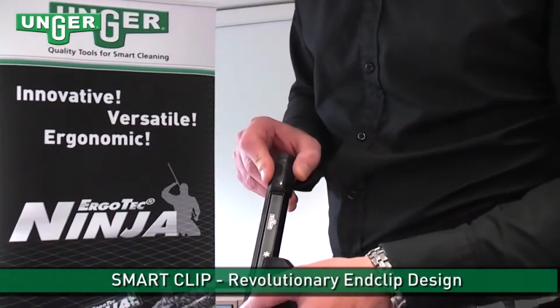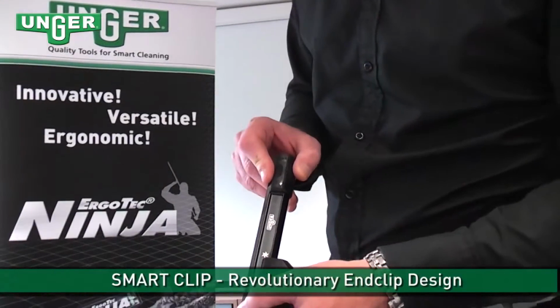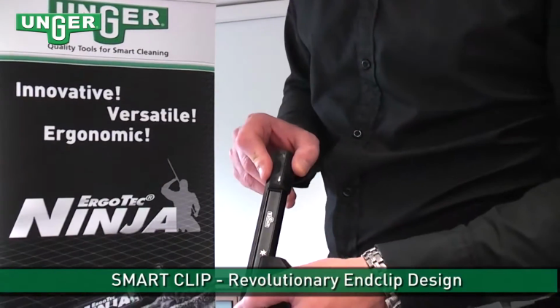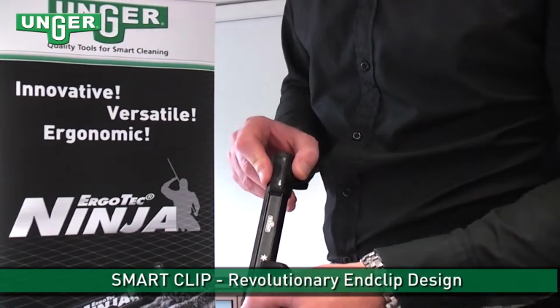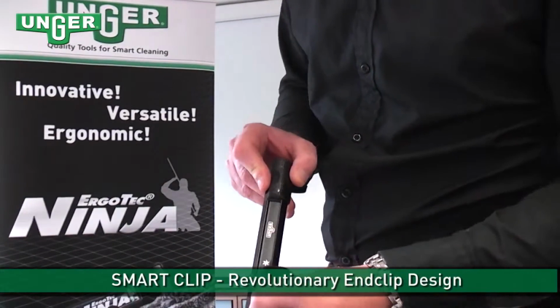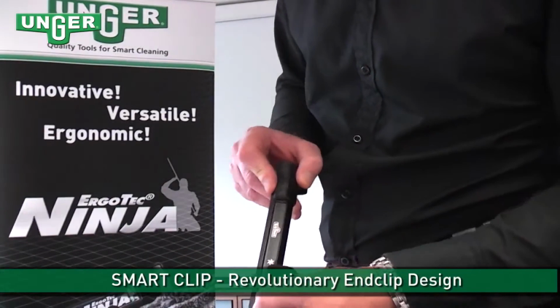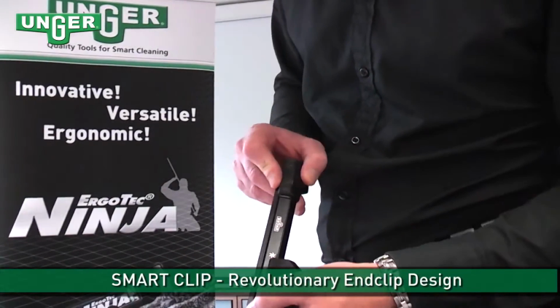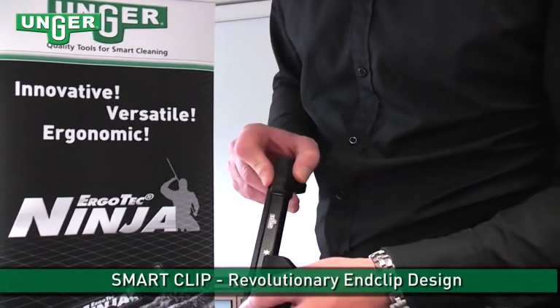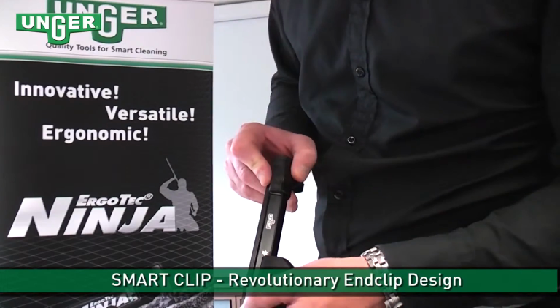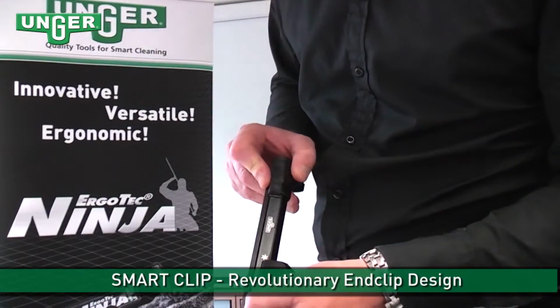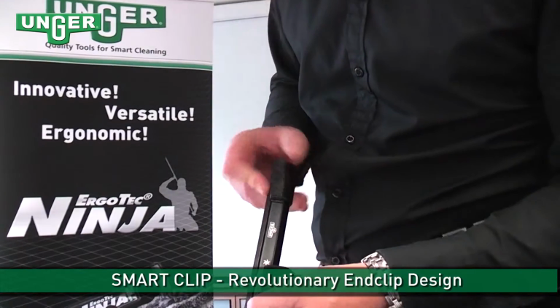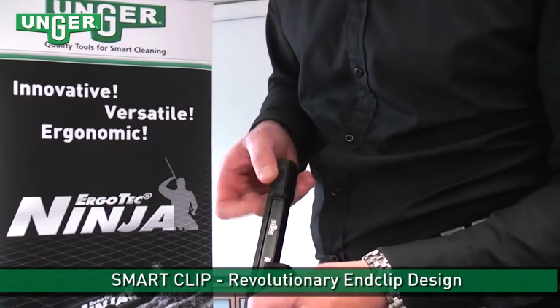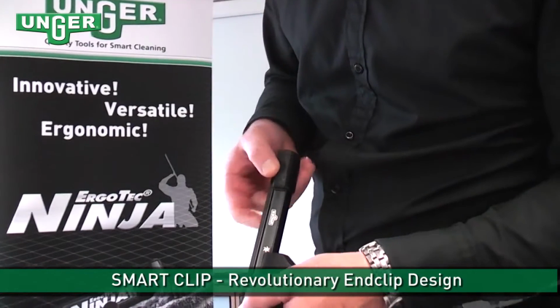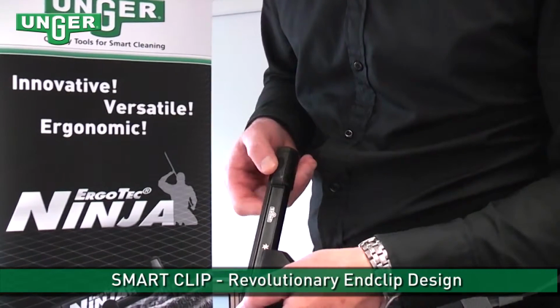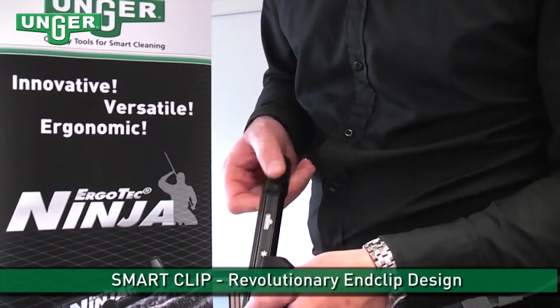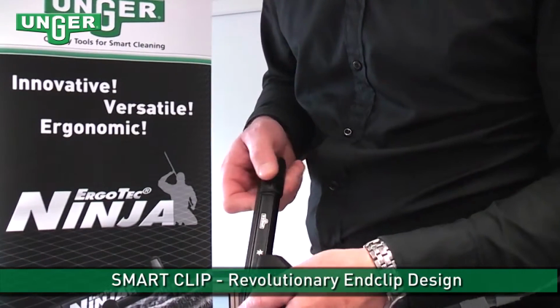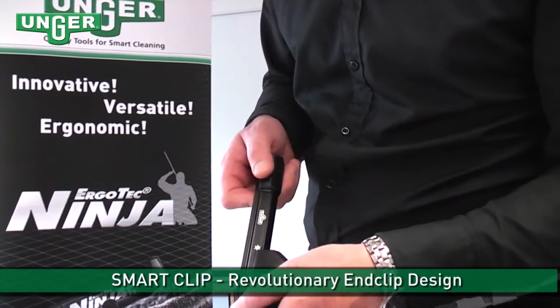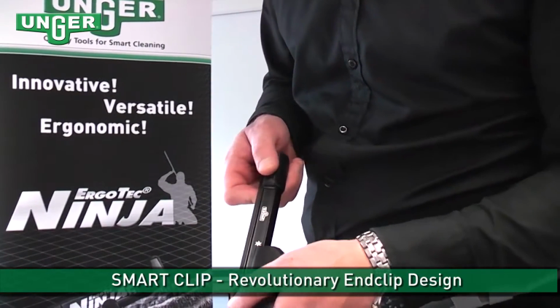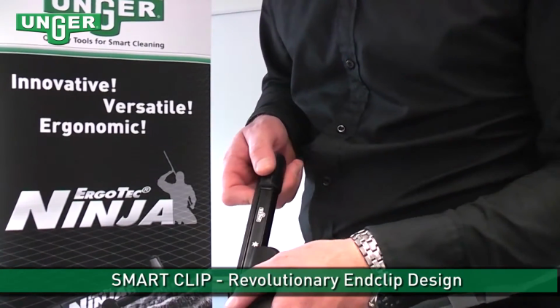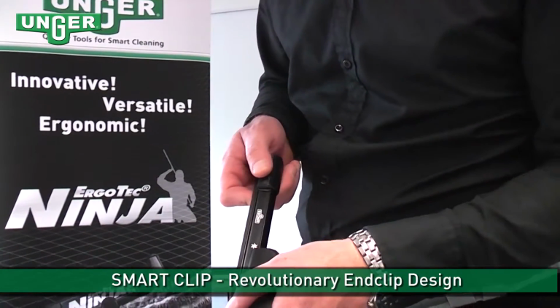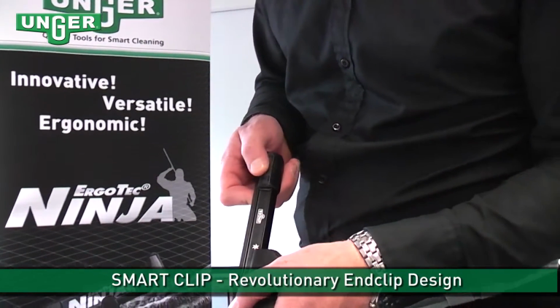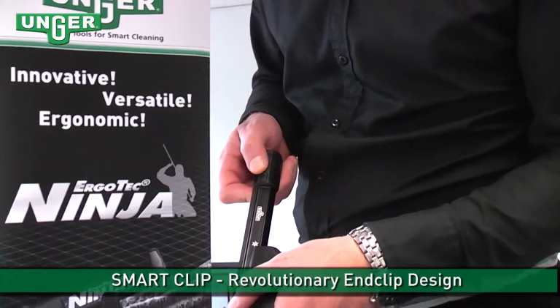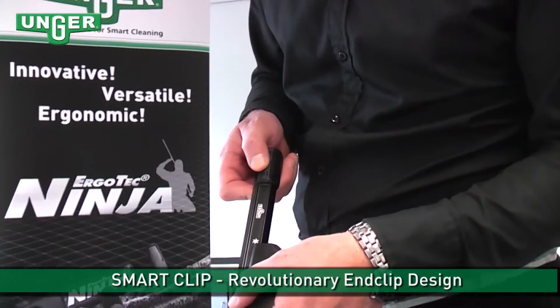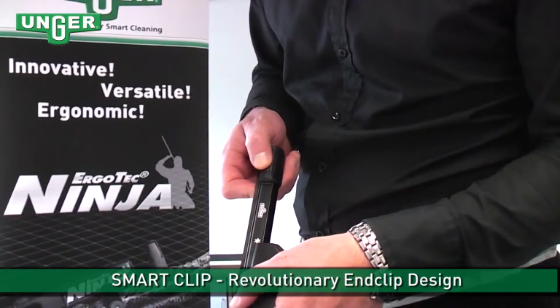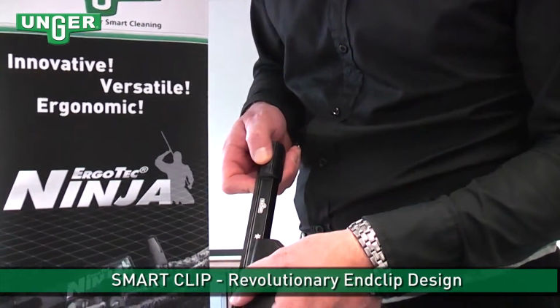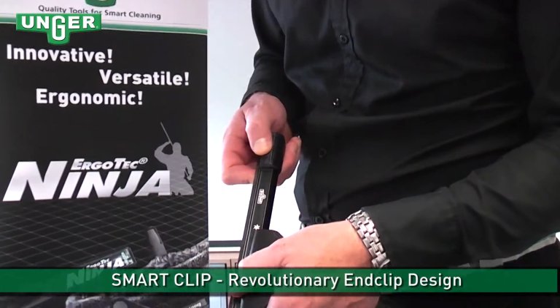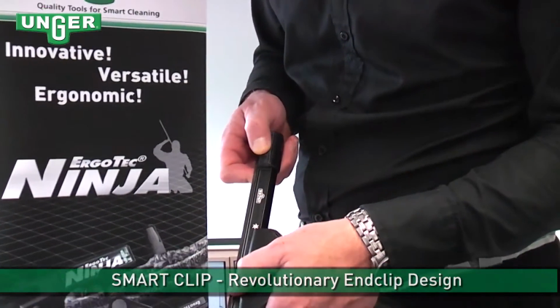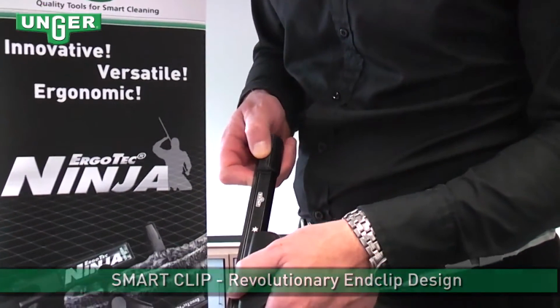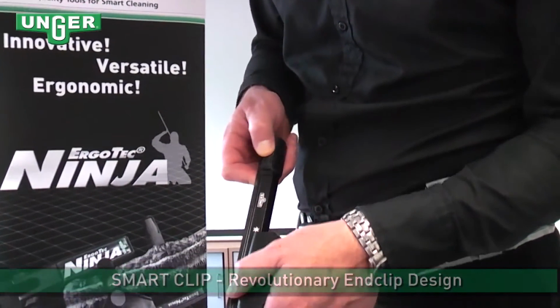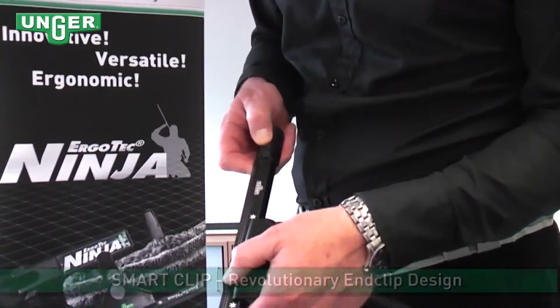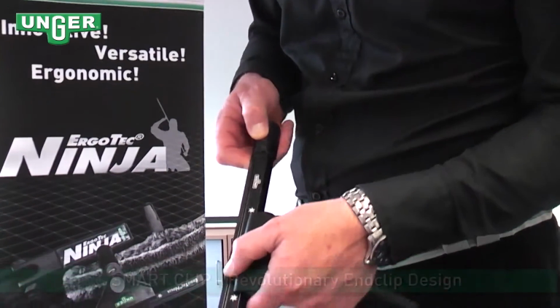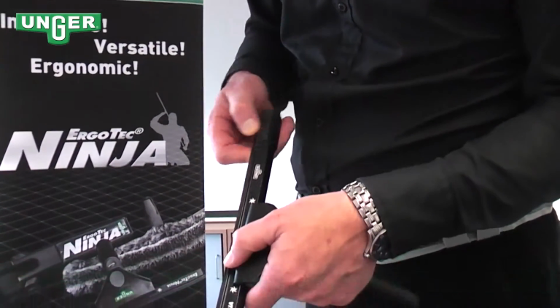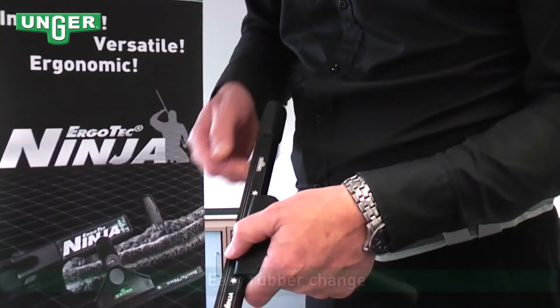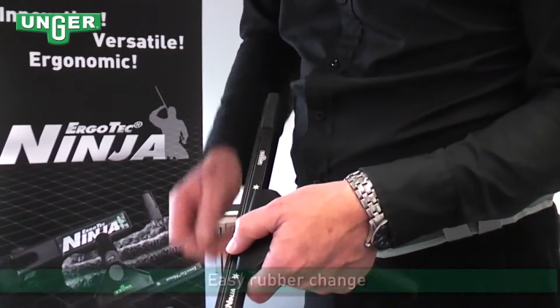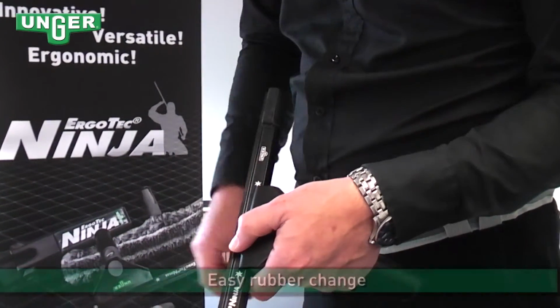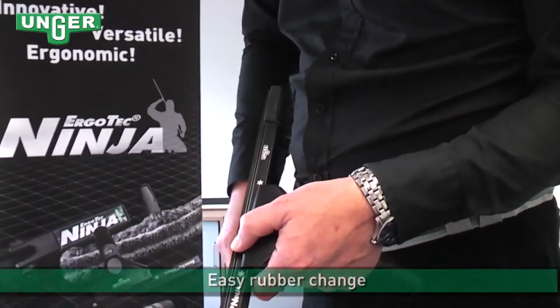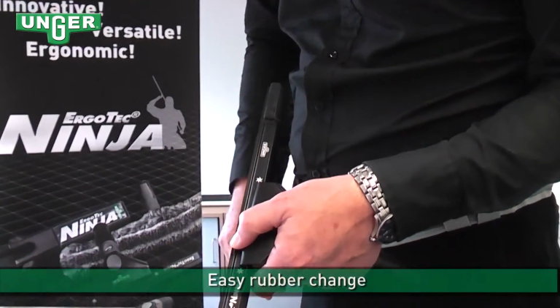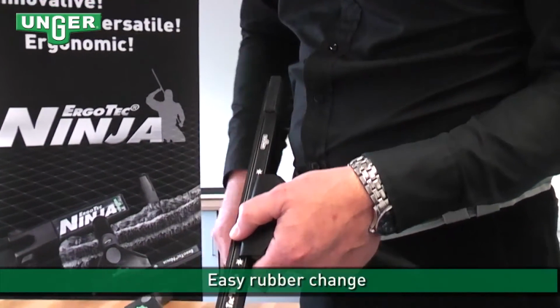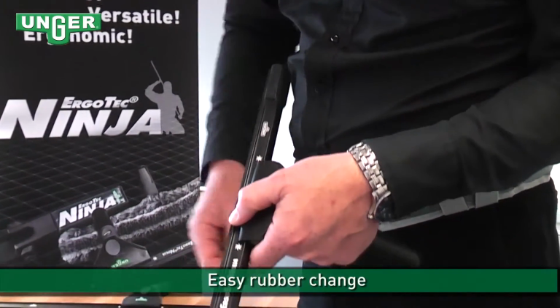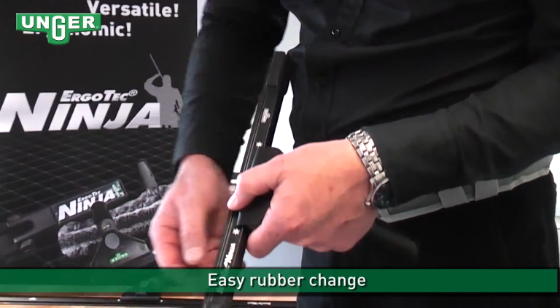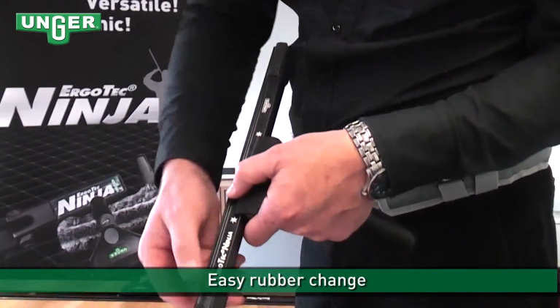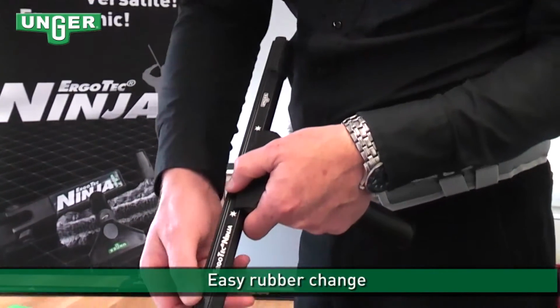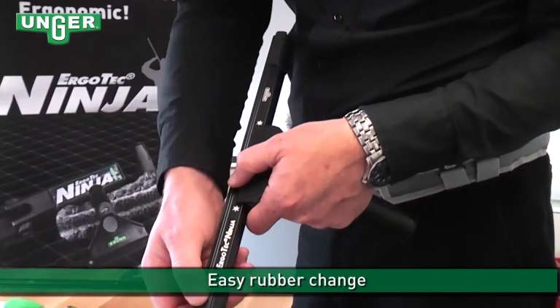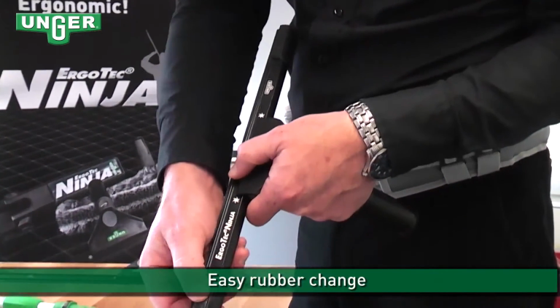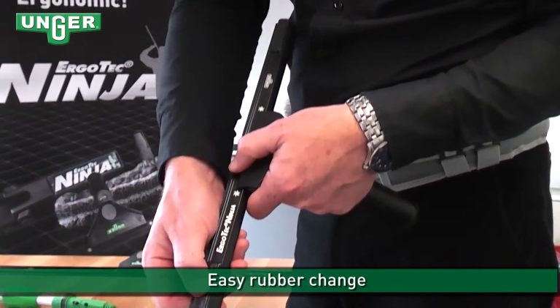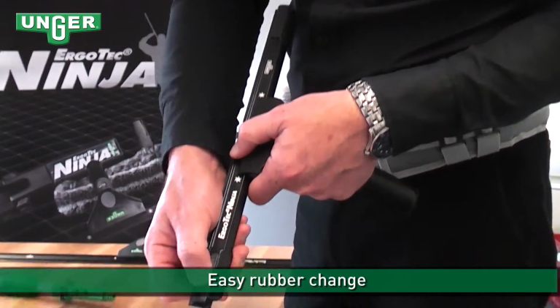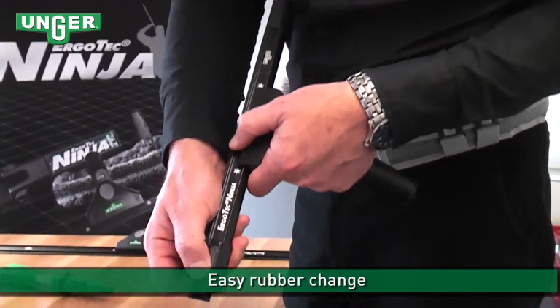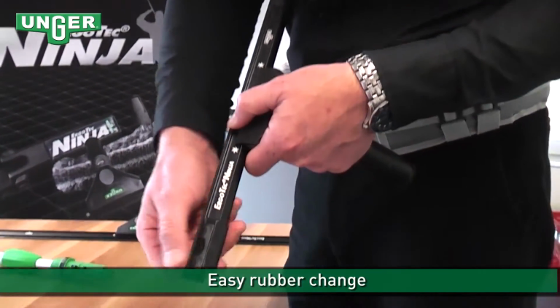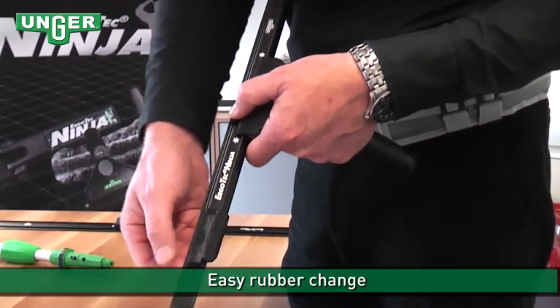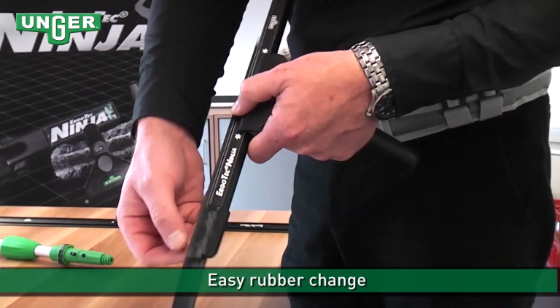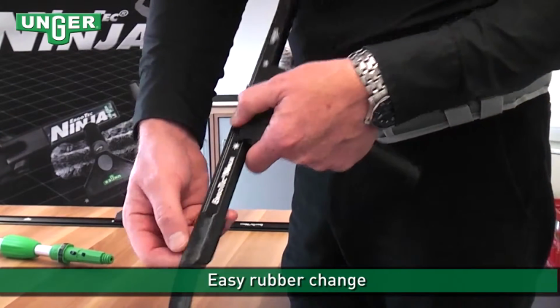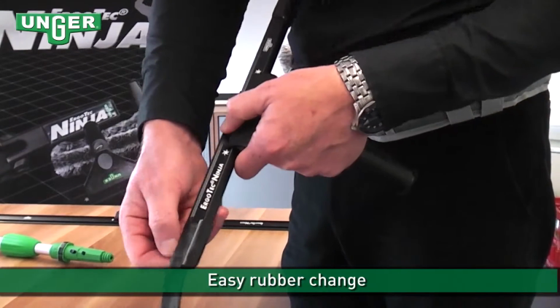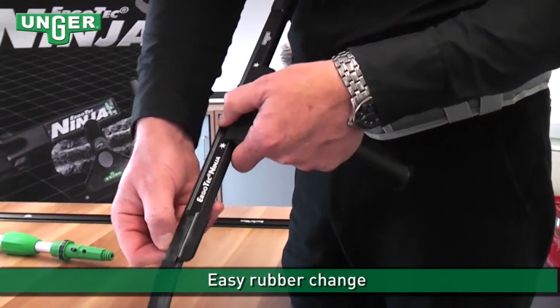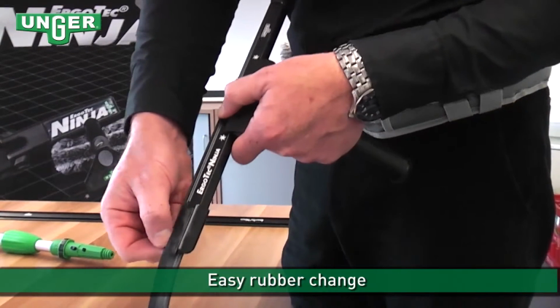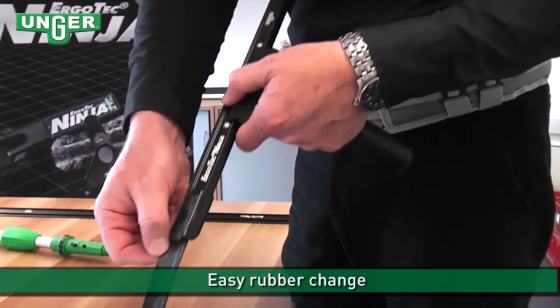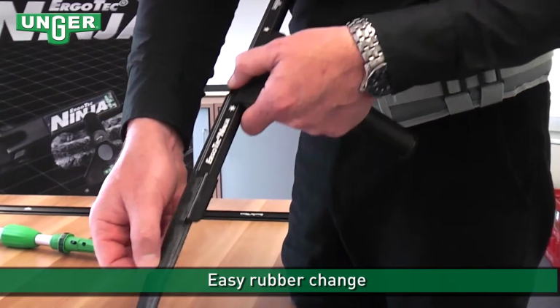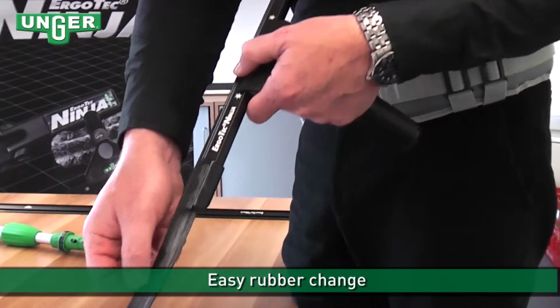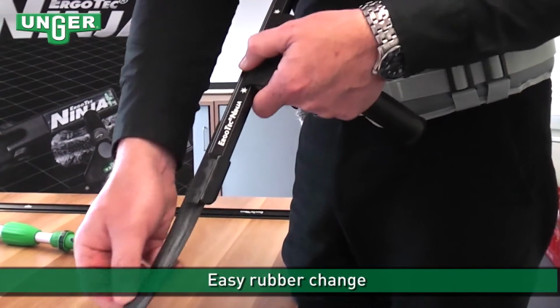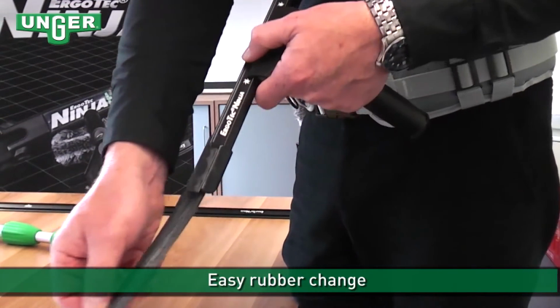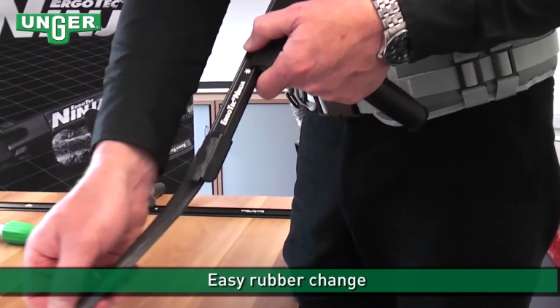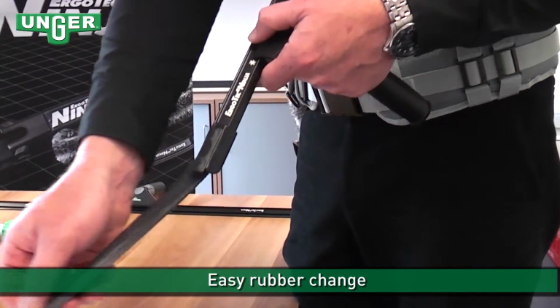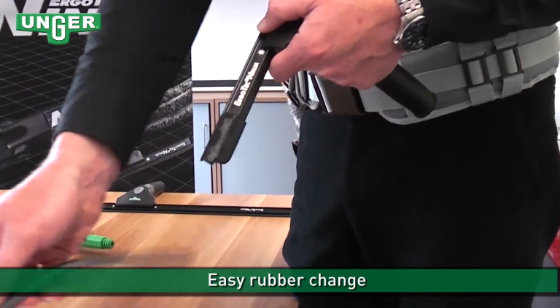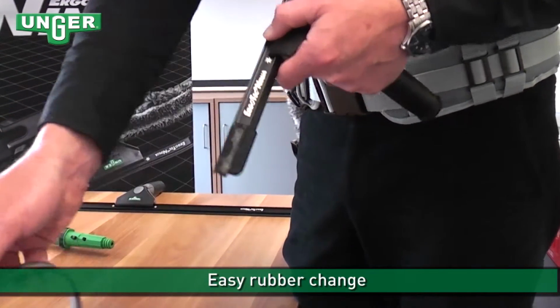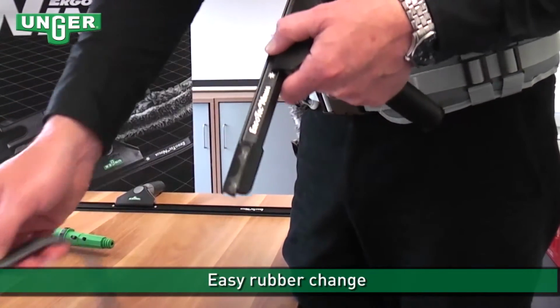Using the Smart Clips you can easily replace the rubbers. It's simply opened and the rubber can then slide out.